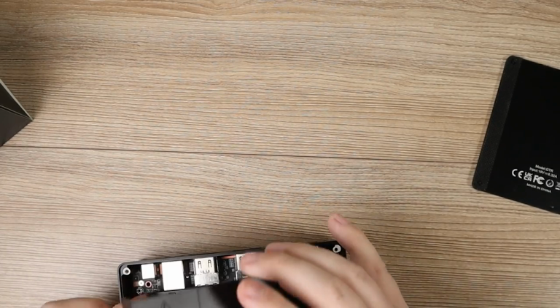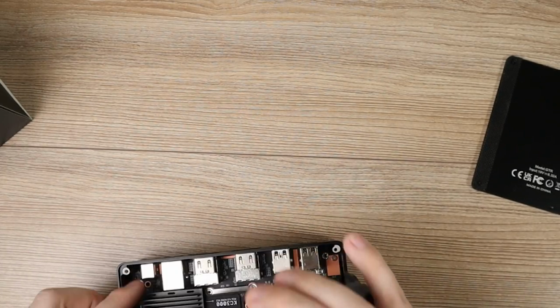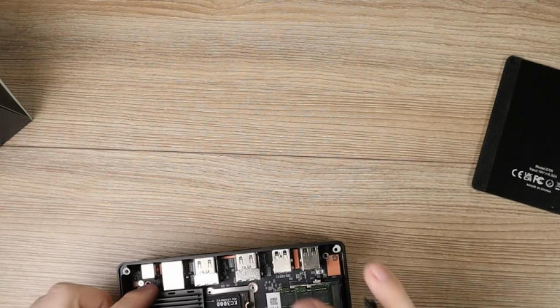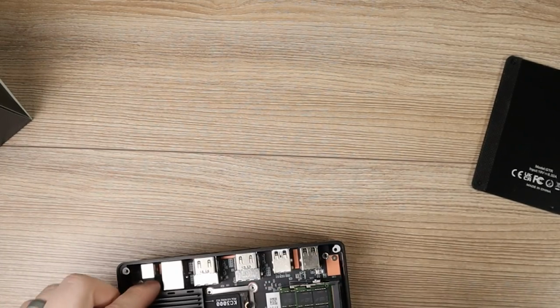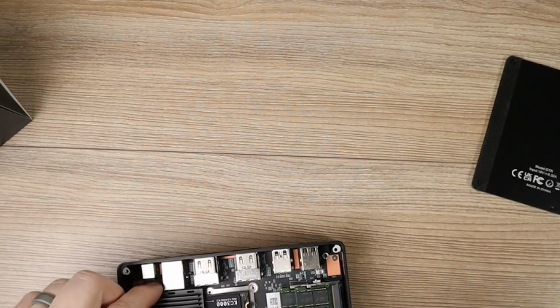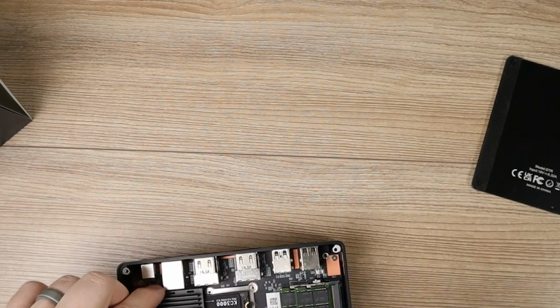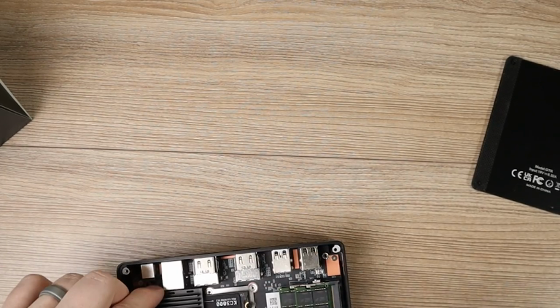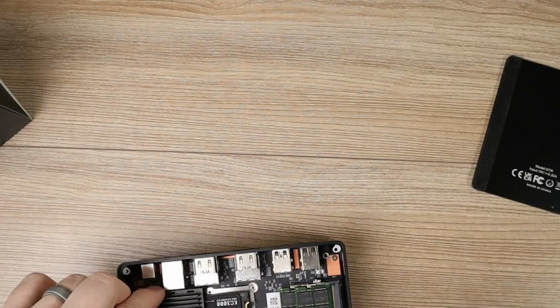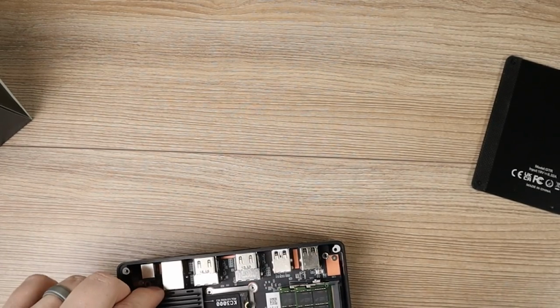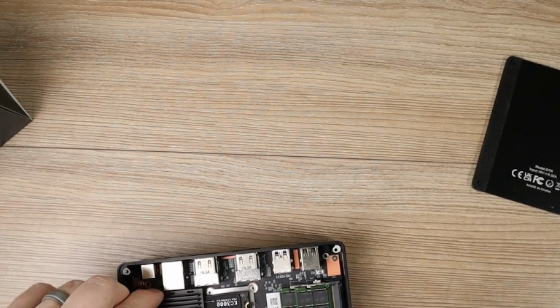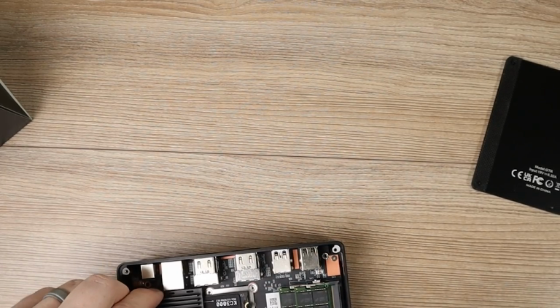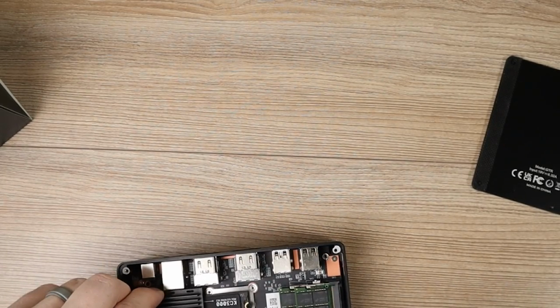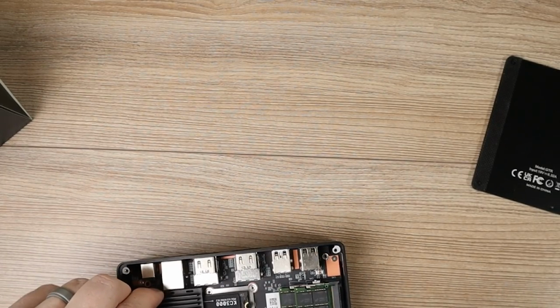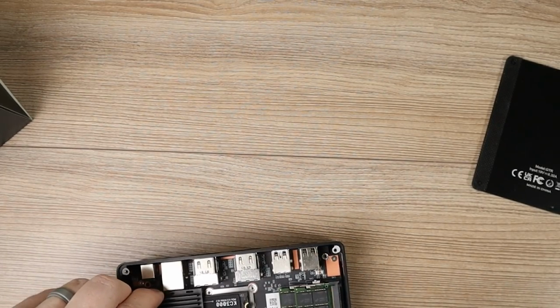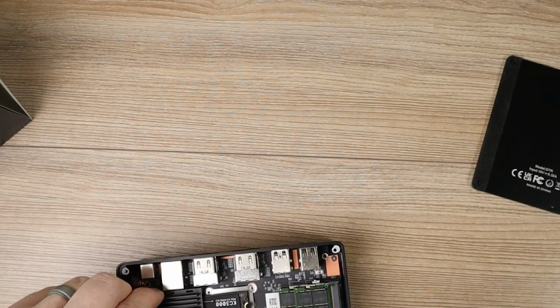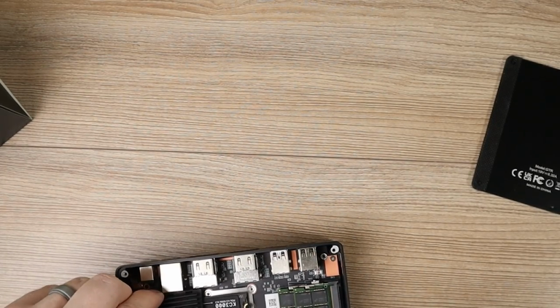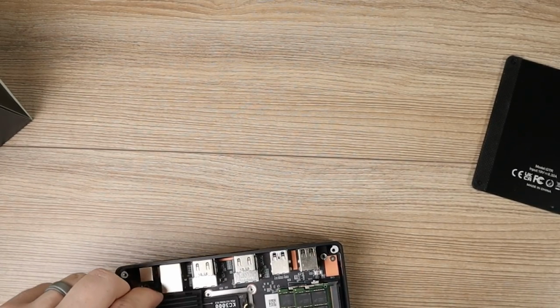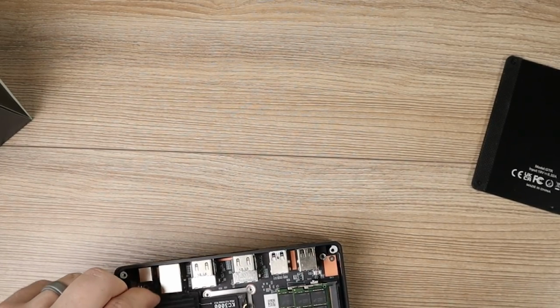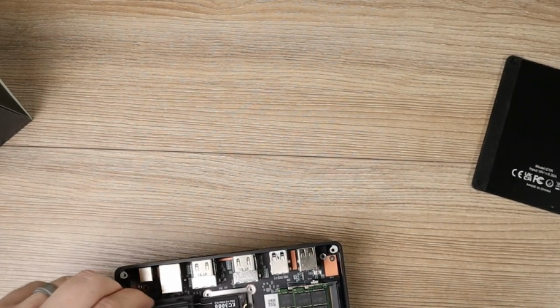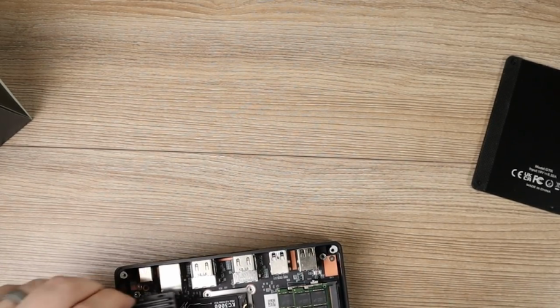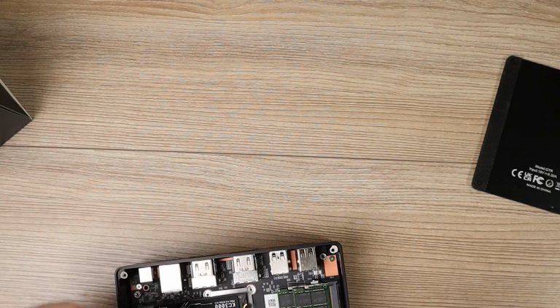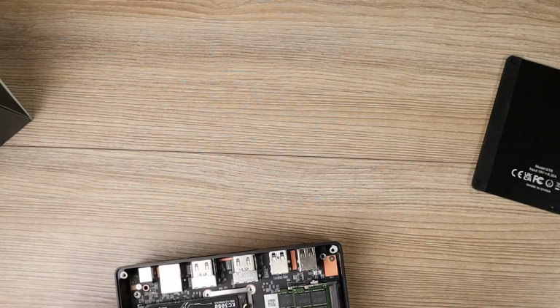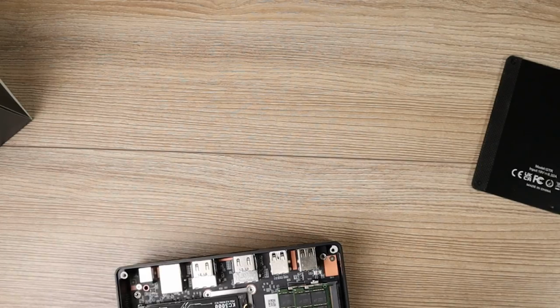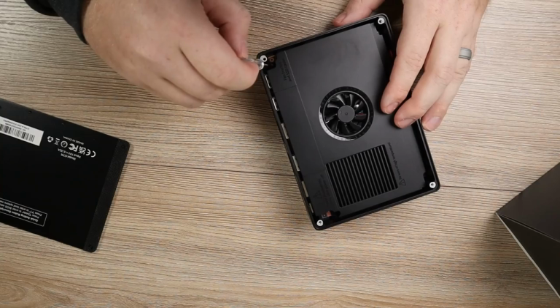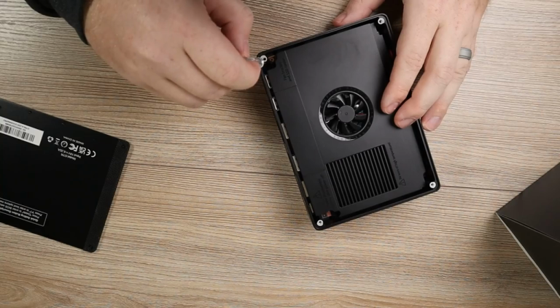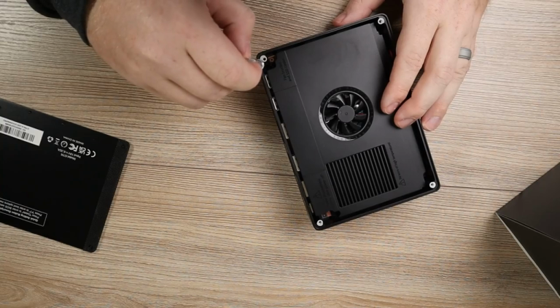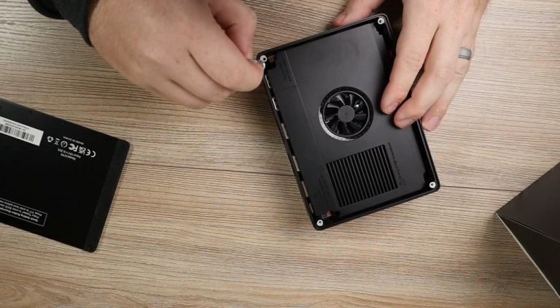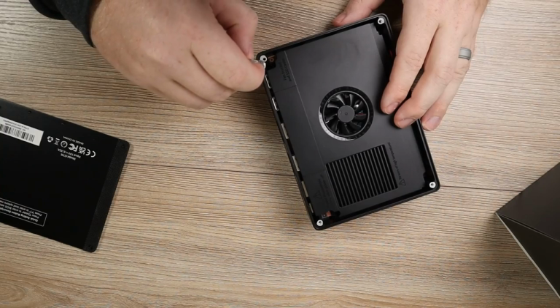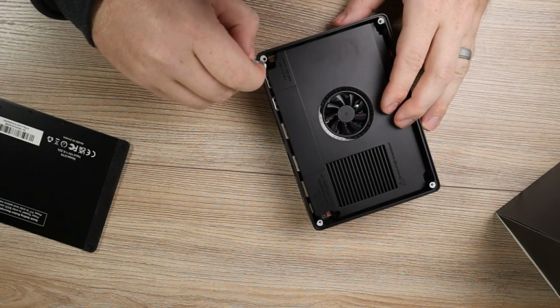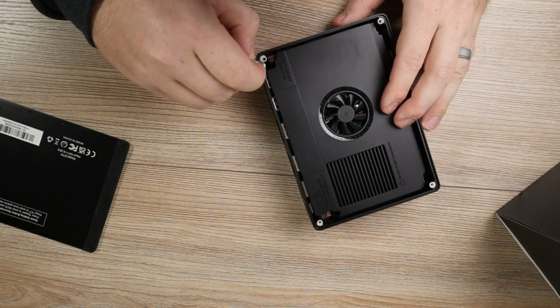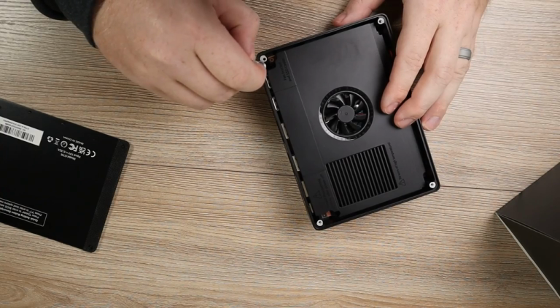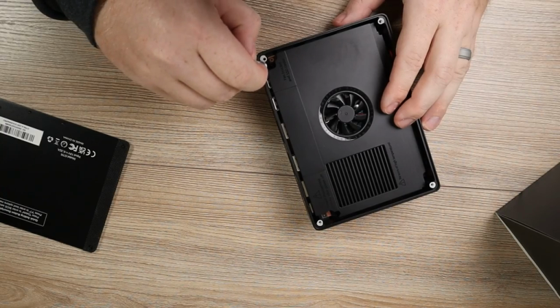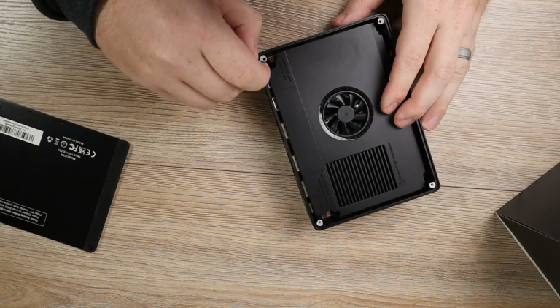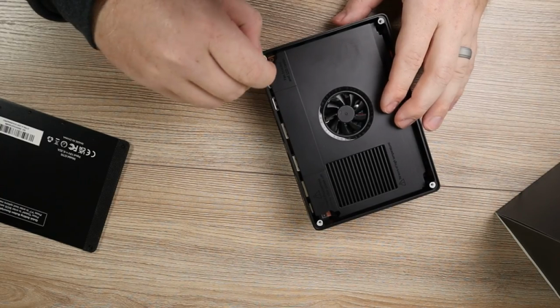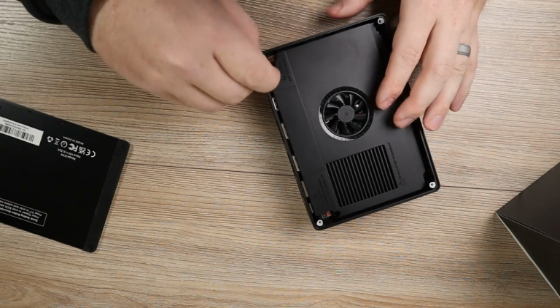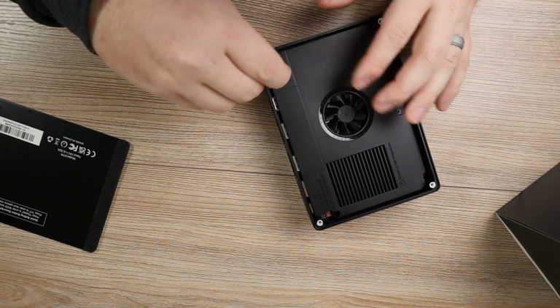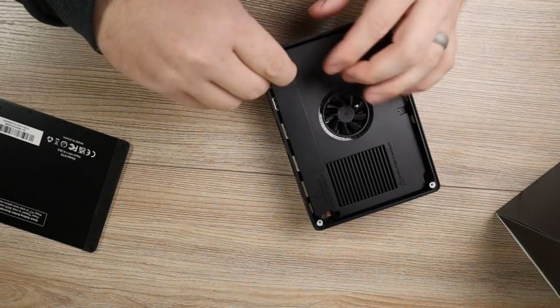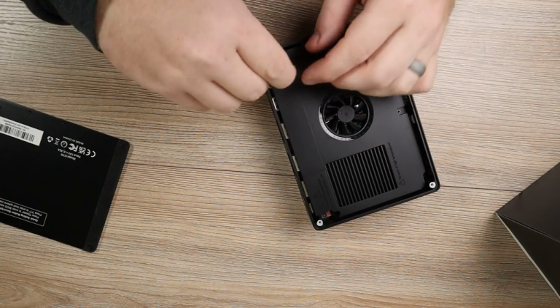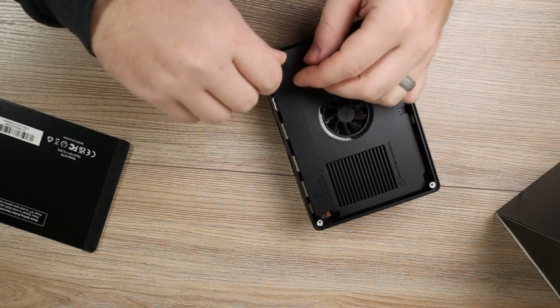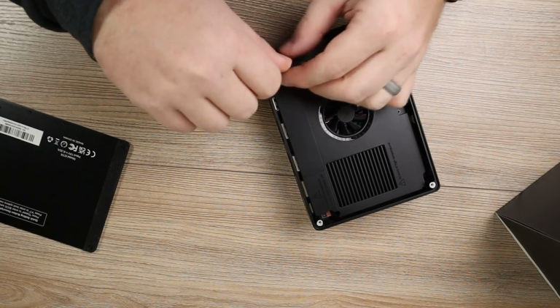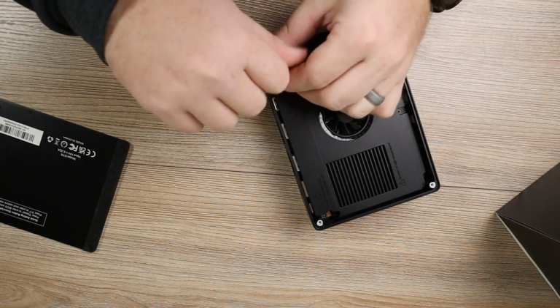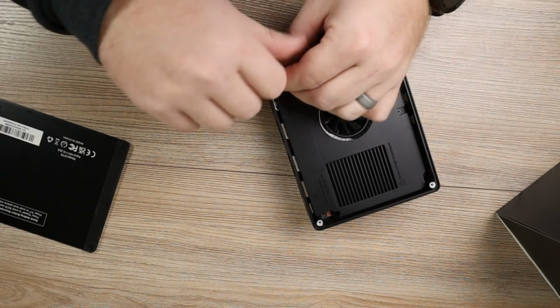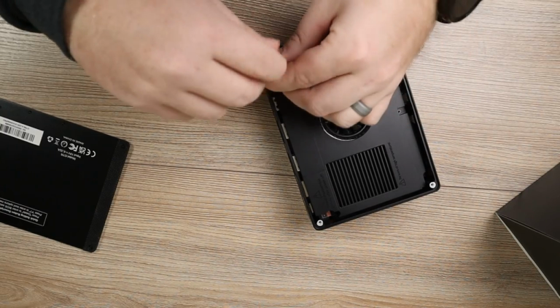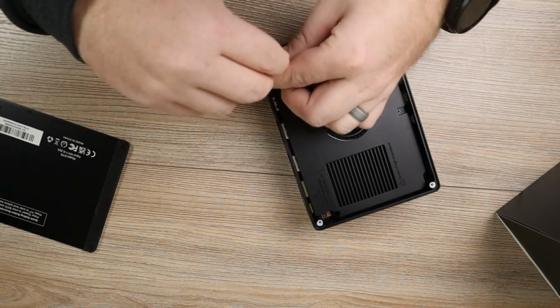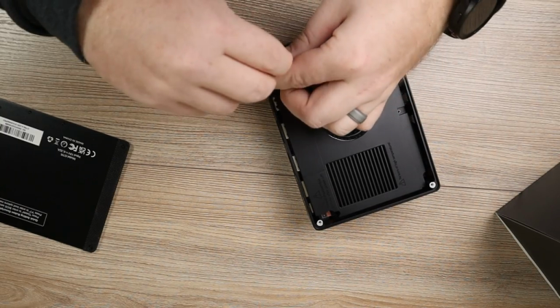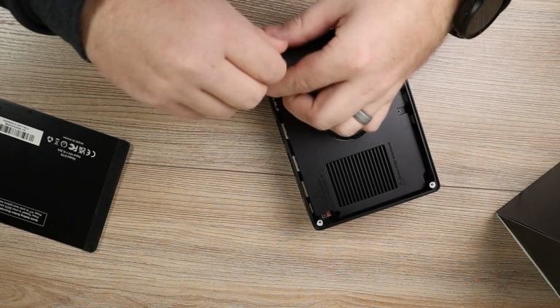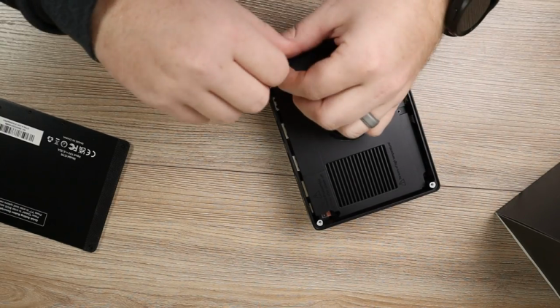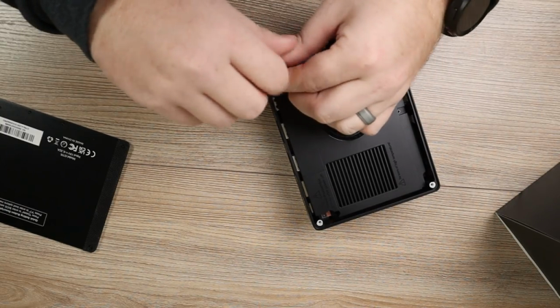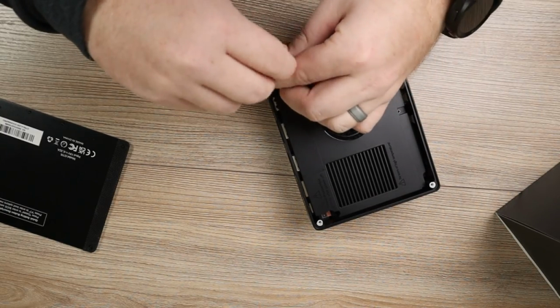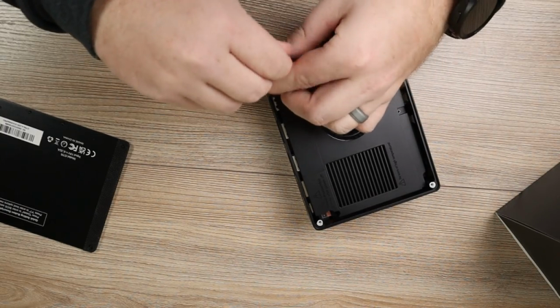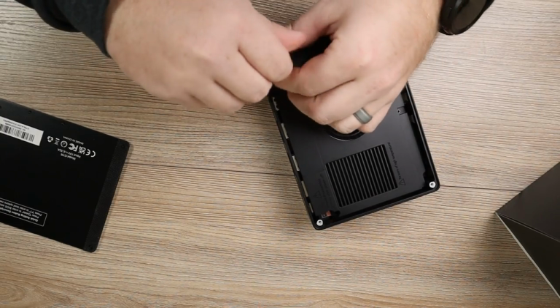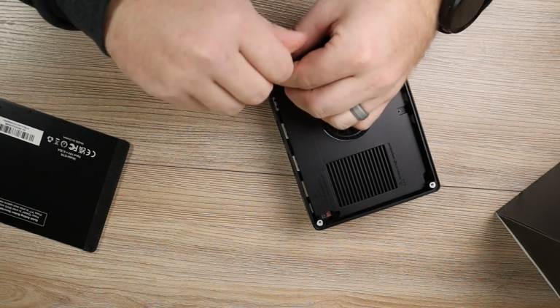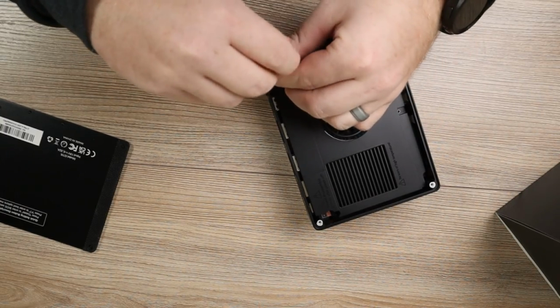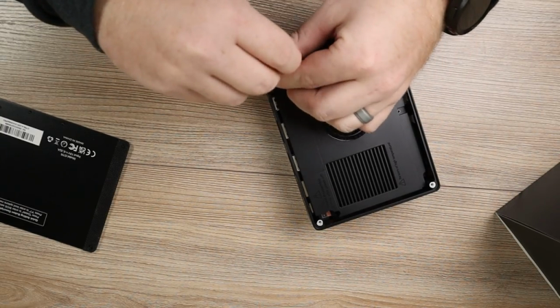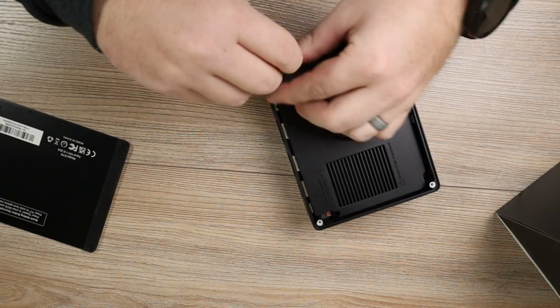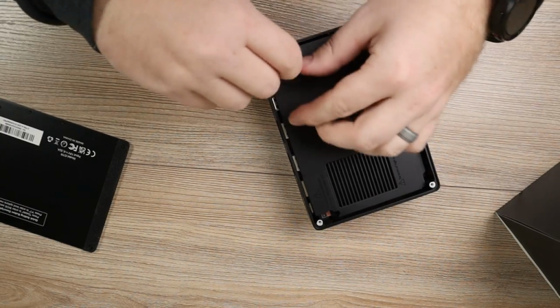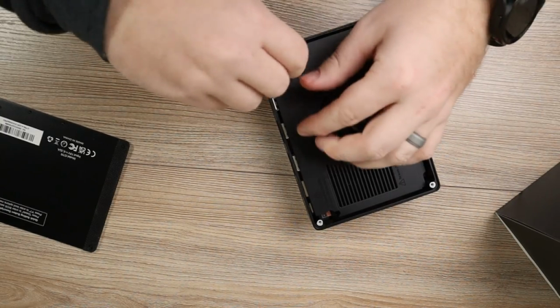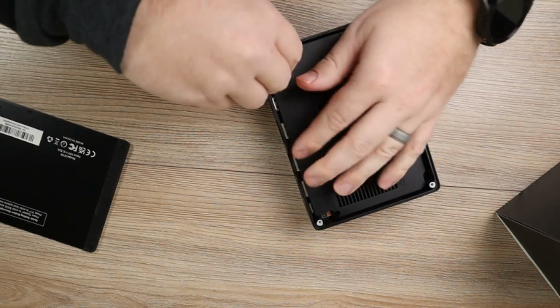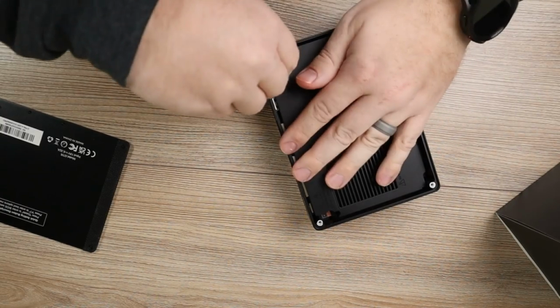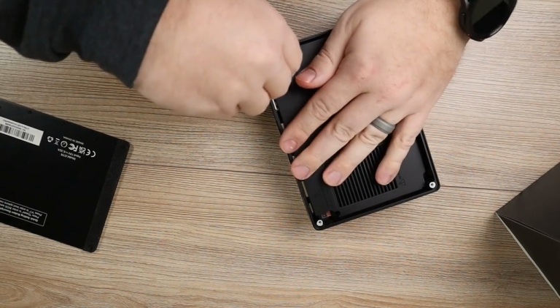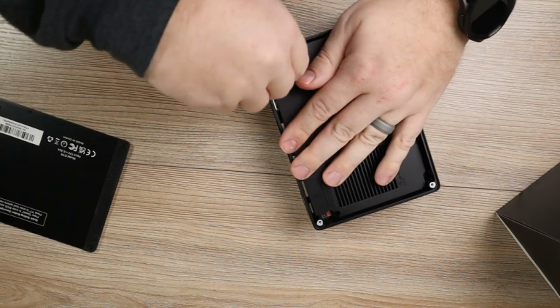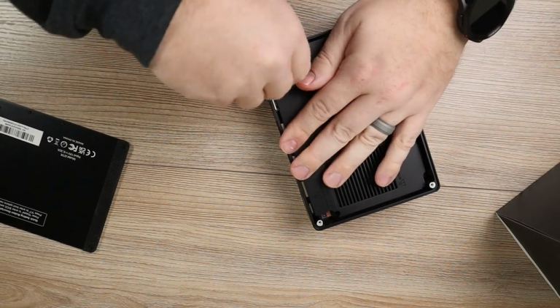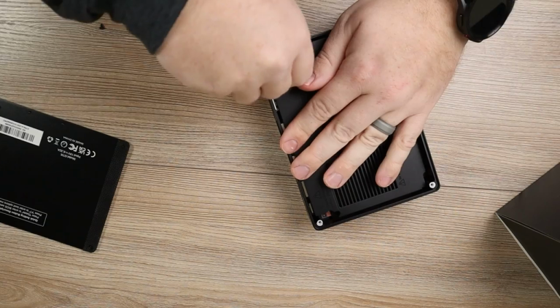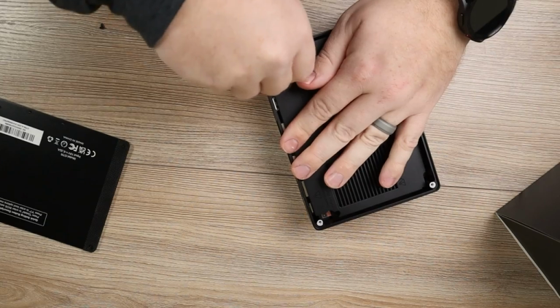The heatsink initially didn't want to go back in place, so I did have to fight with it a little before I could screw it down — just something to keep in mind if you're going to be taking it apart.